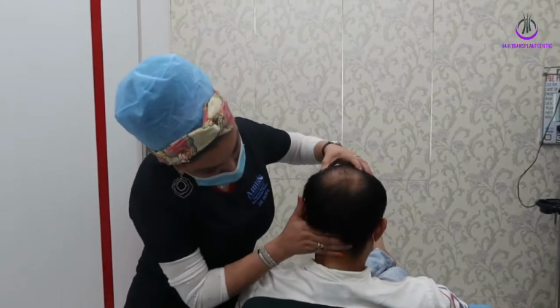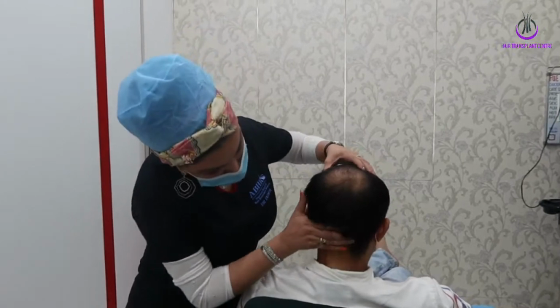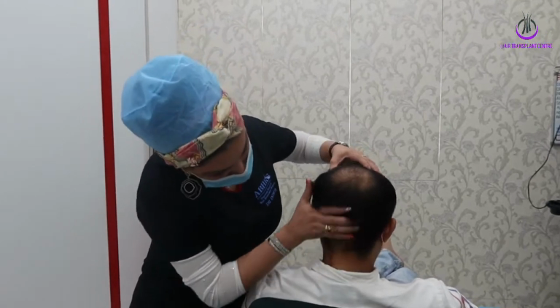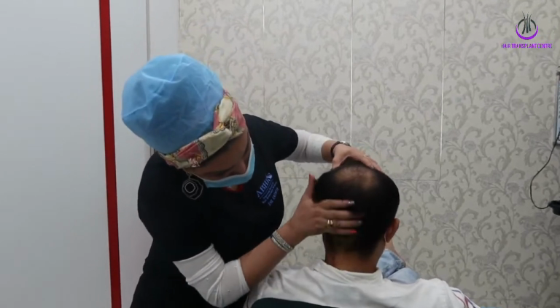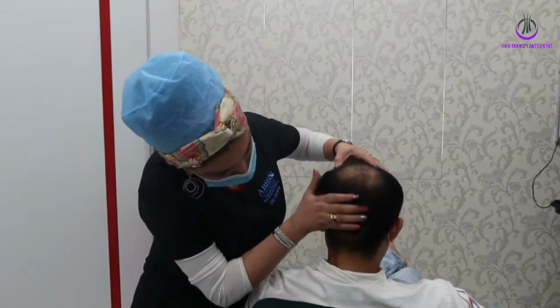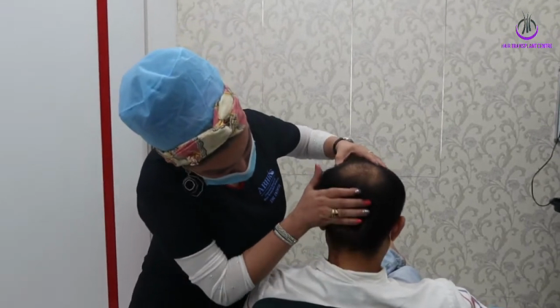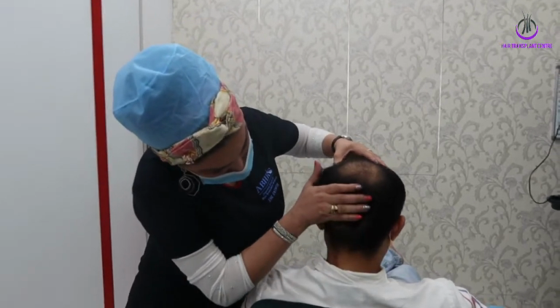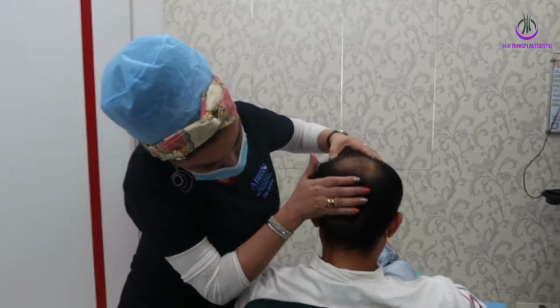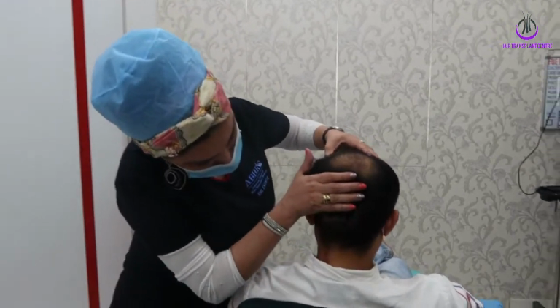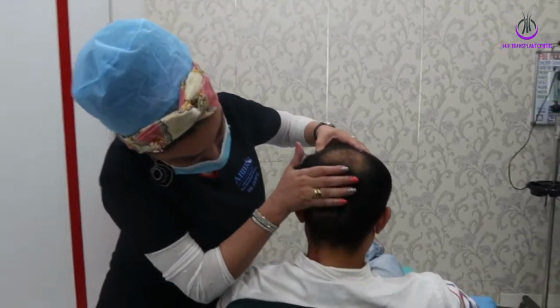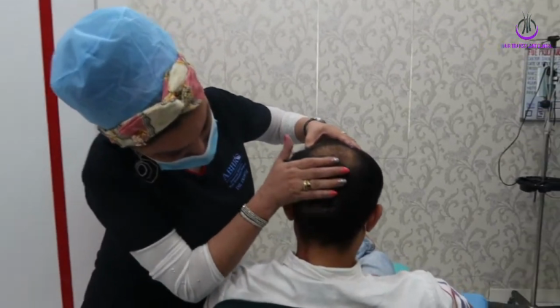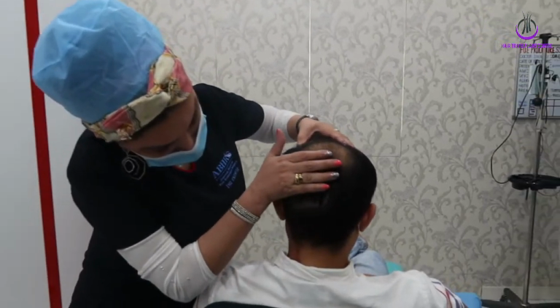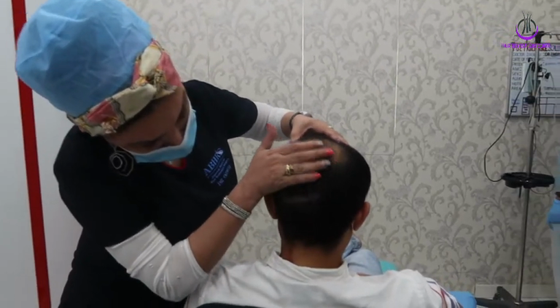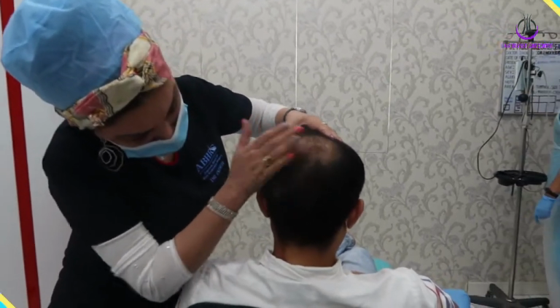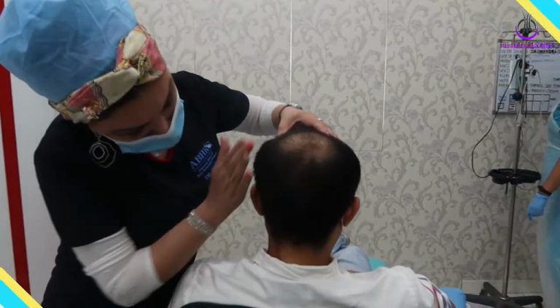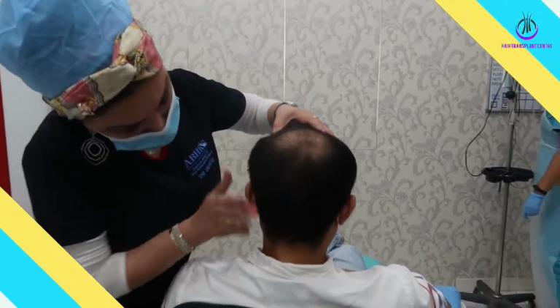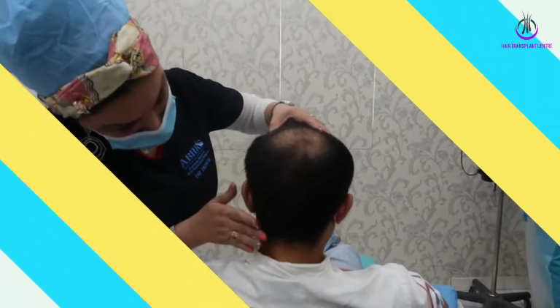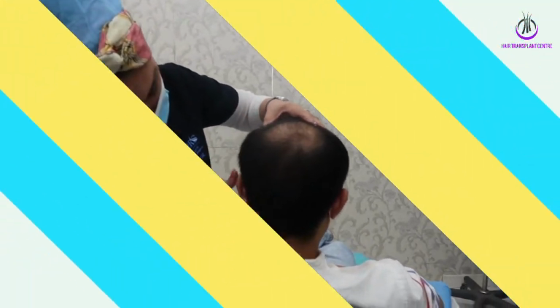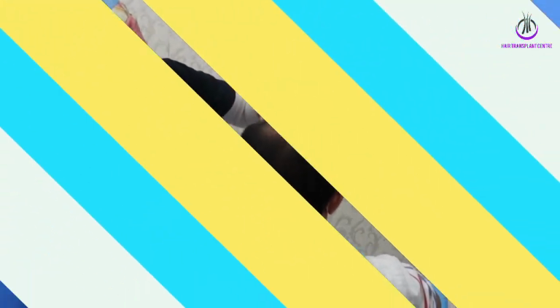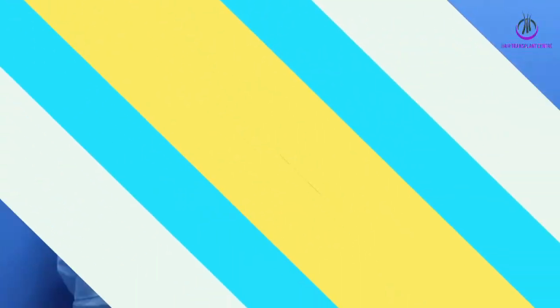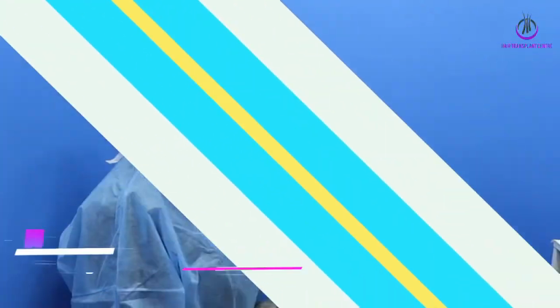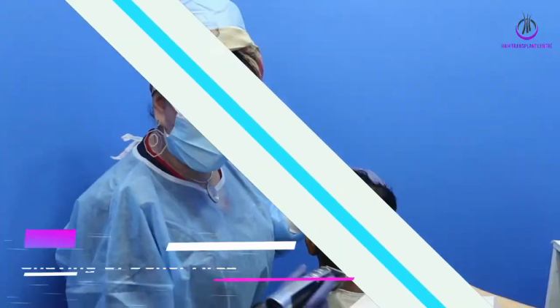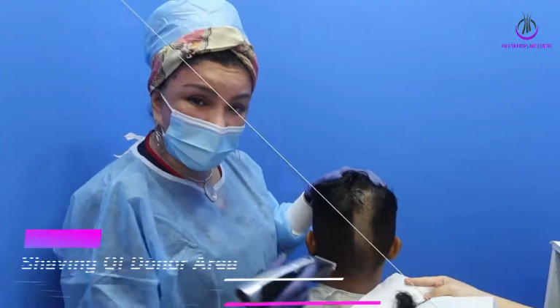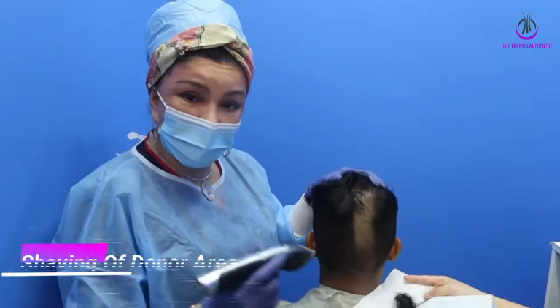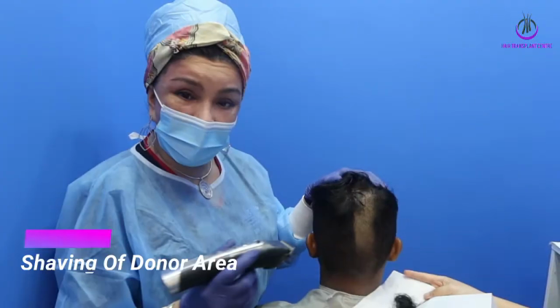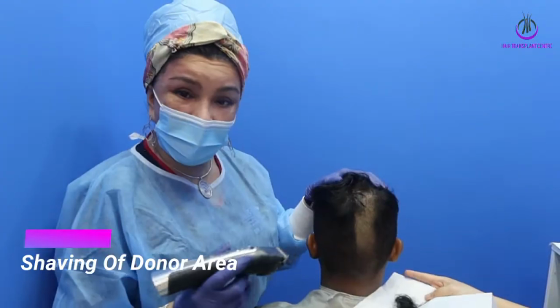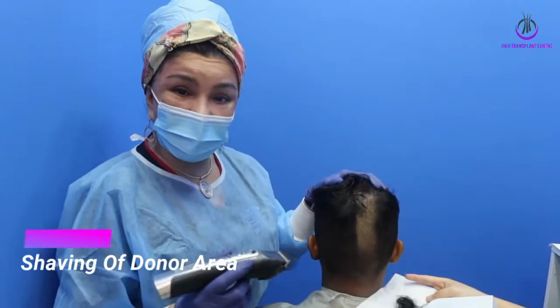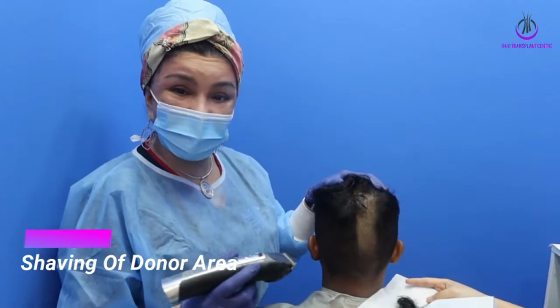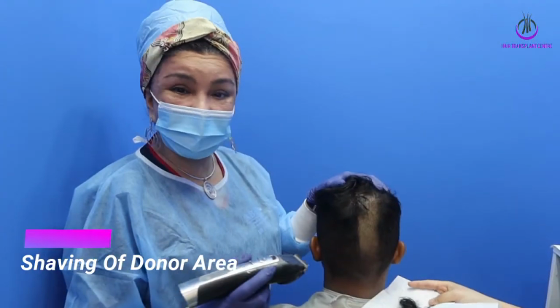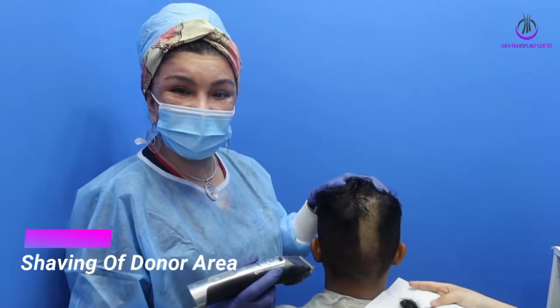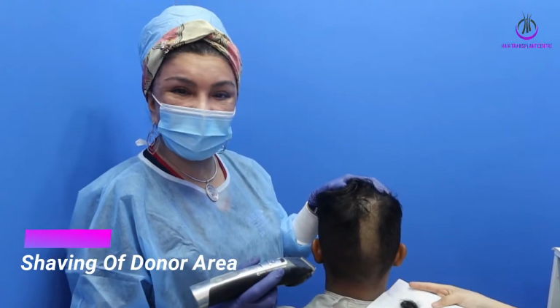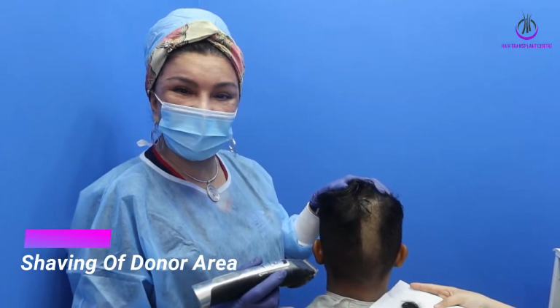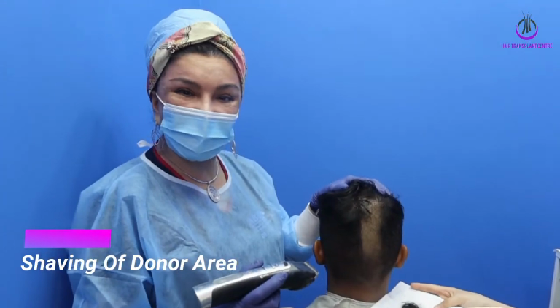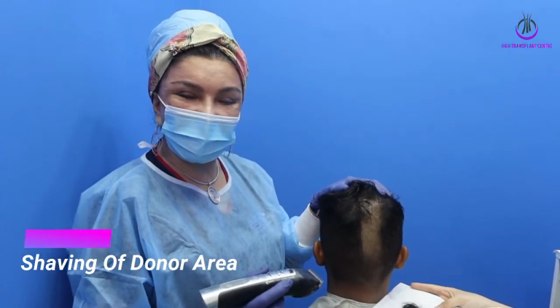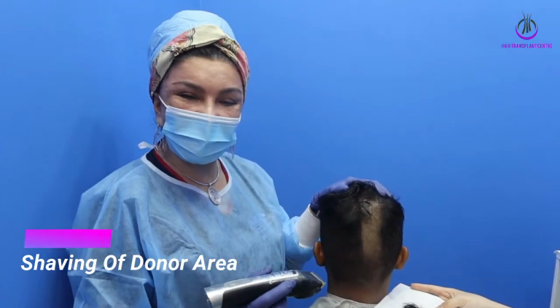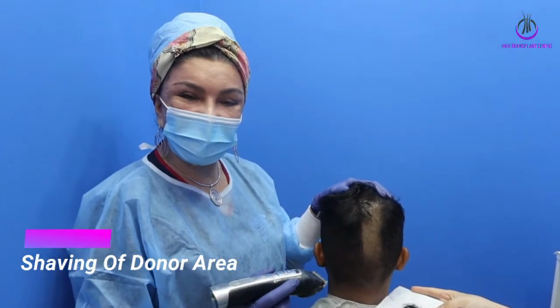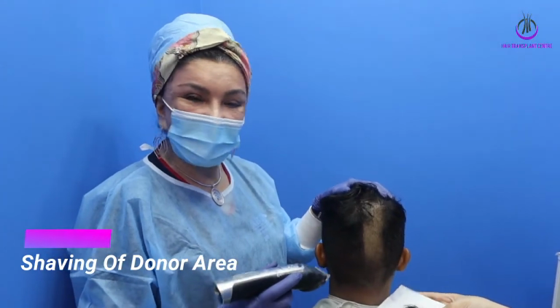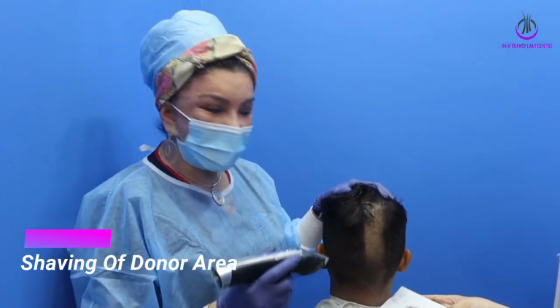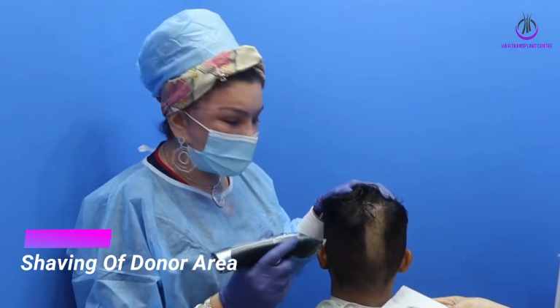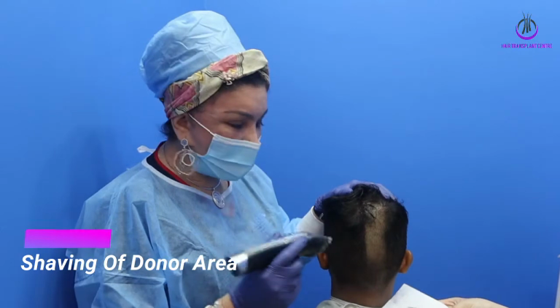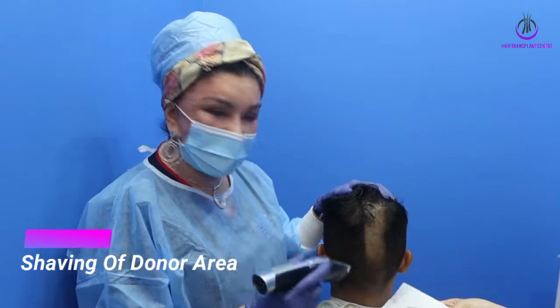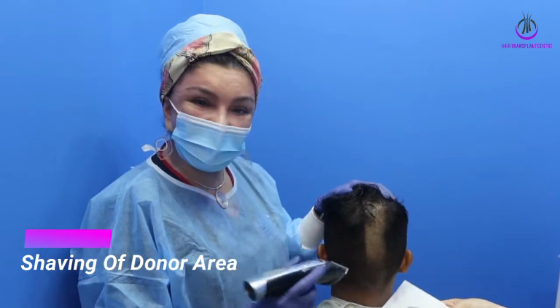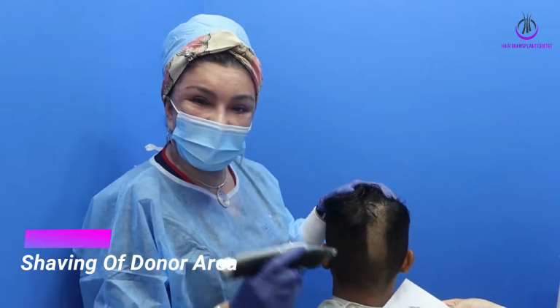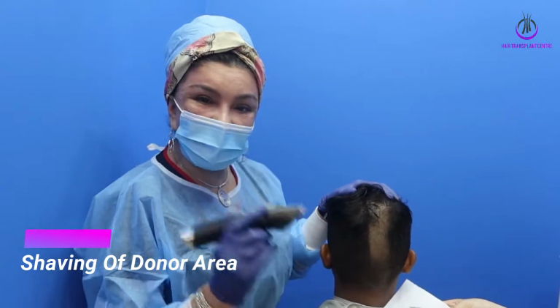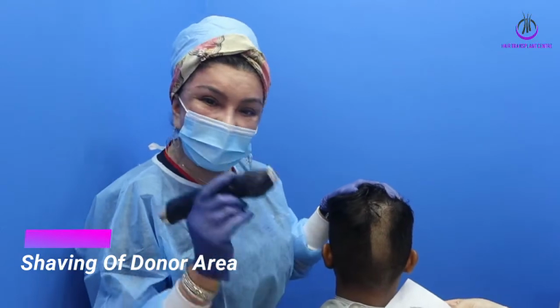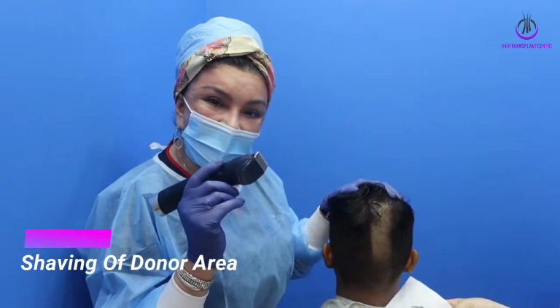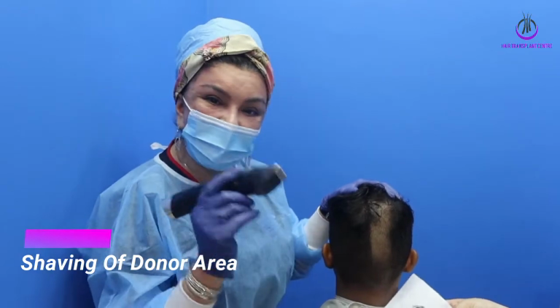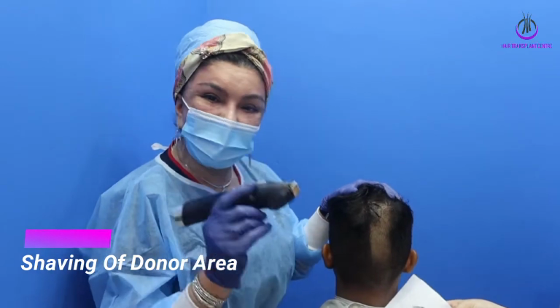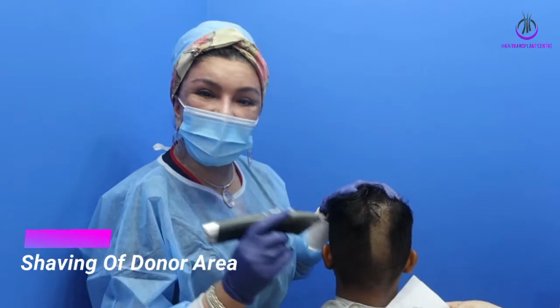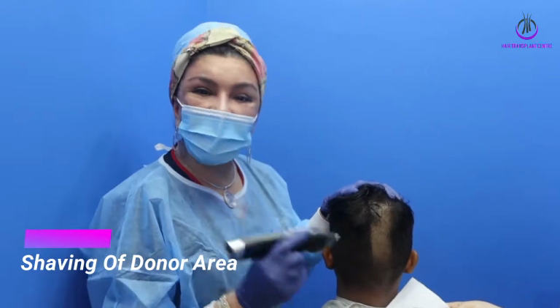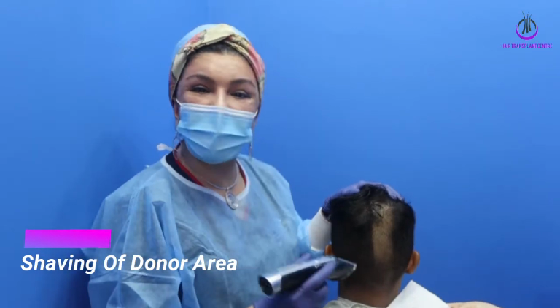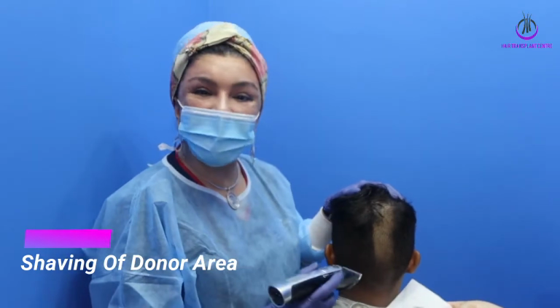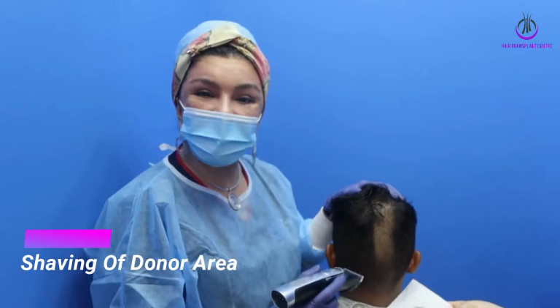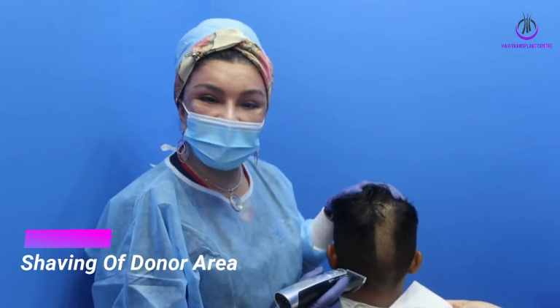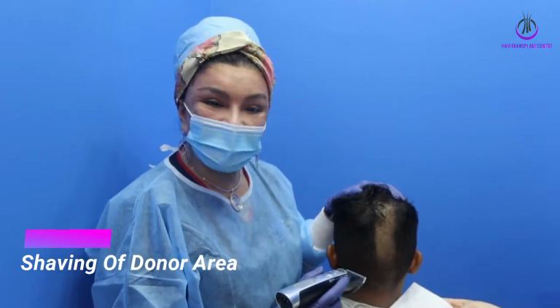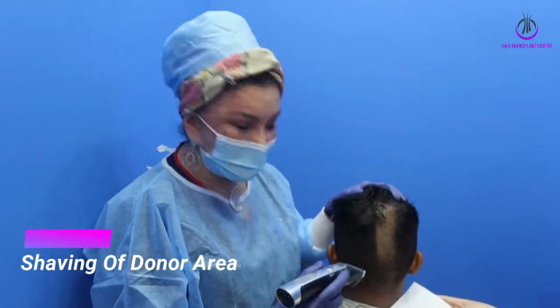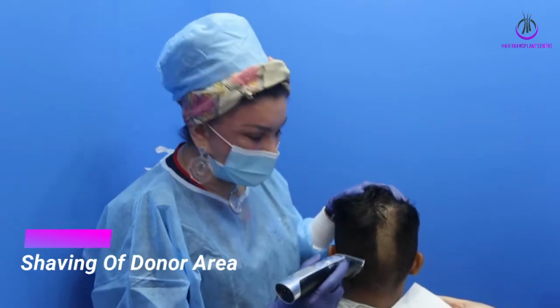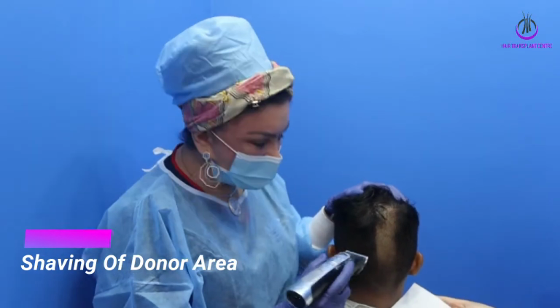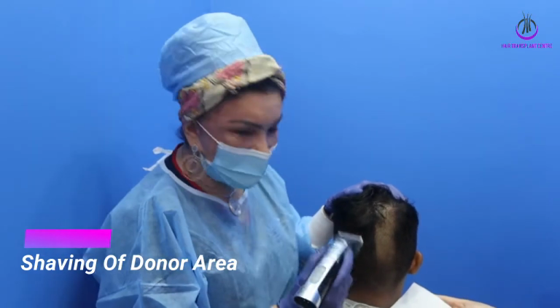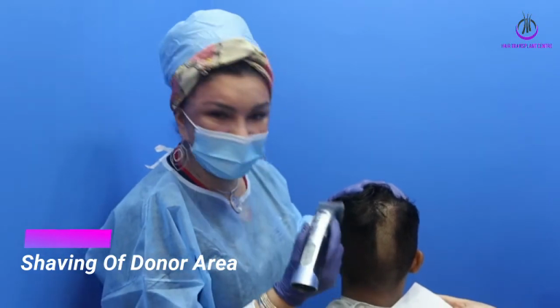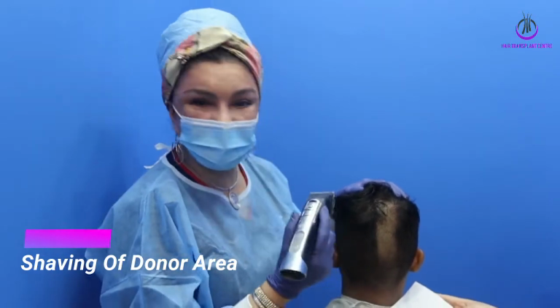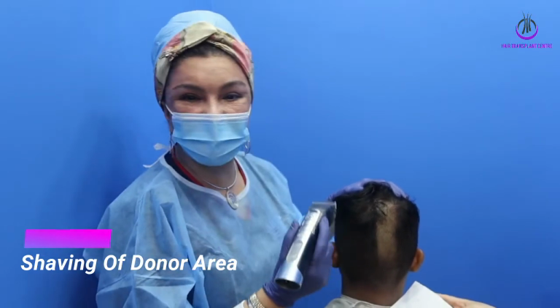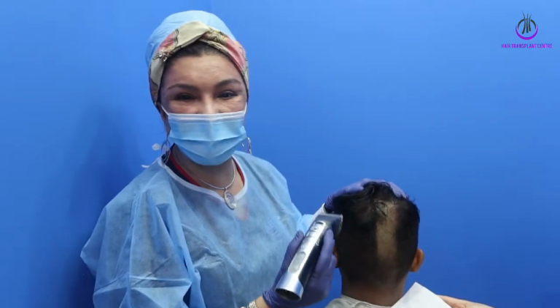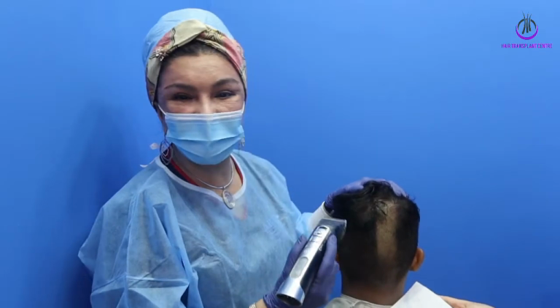Donor density is good. If you've been a hair restoration patient, part of it is like being a bubble — you have to shave.